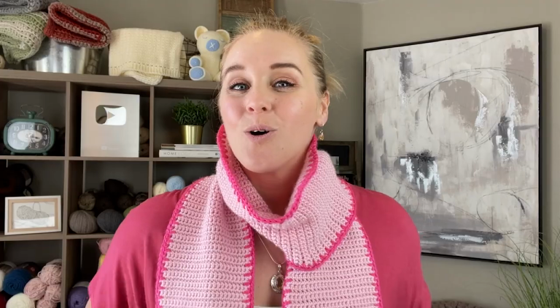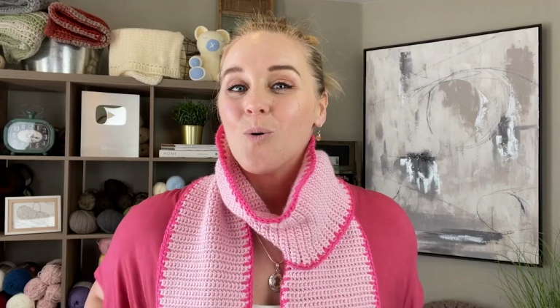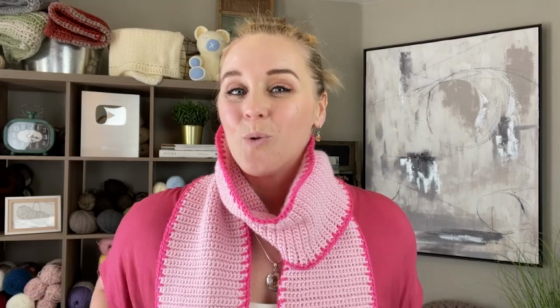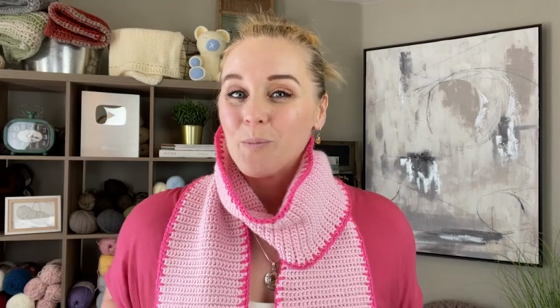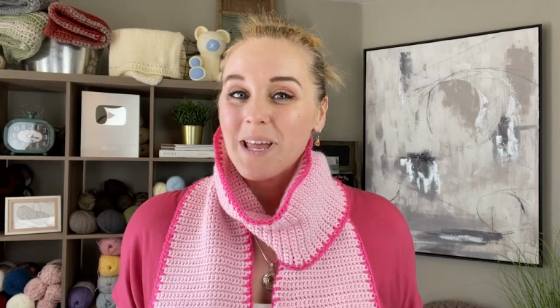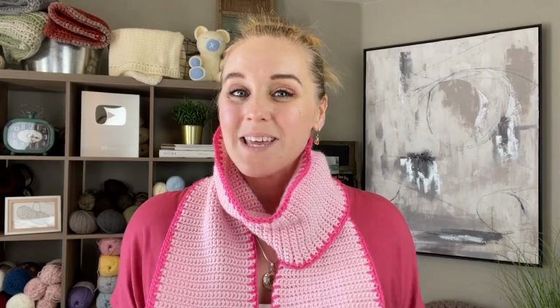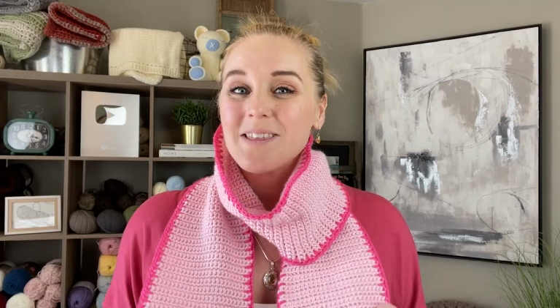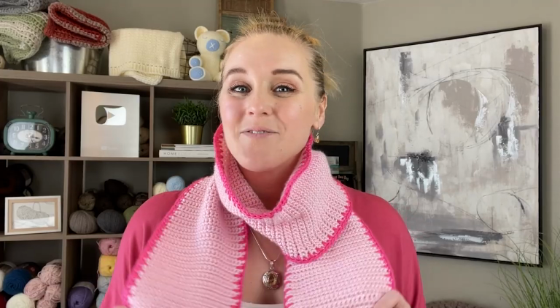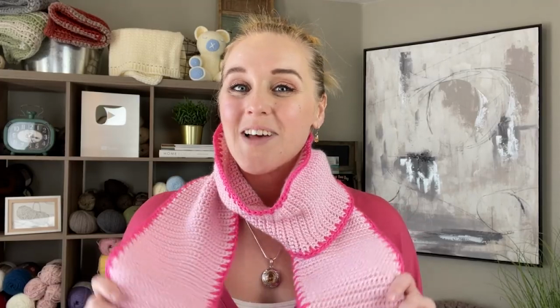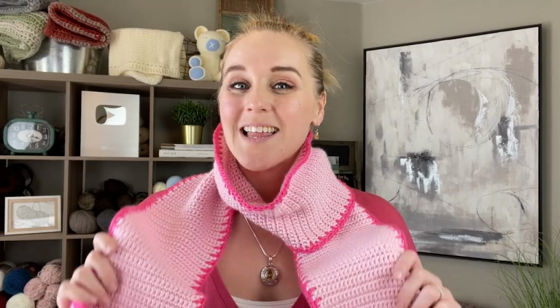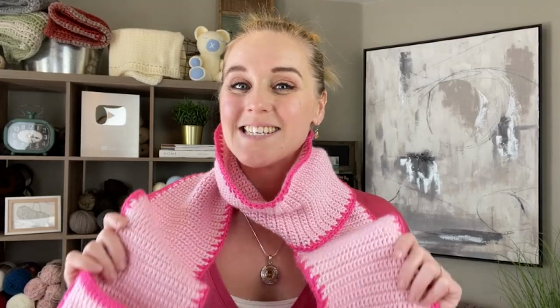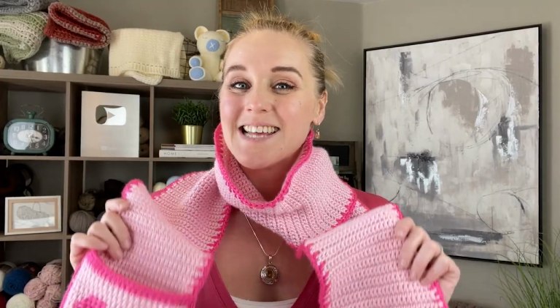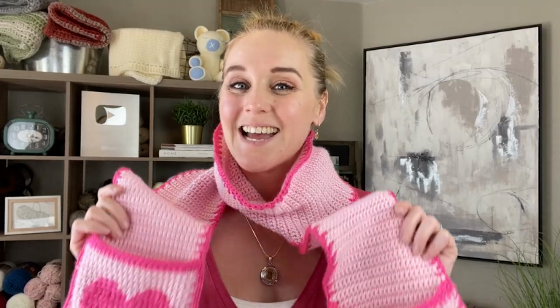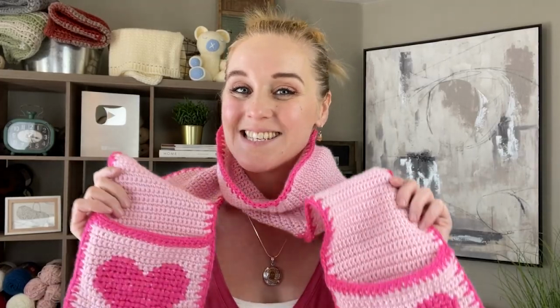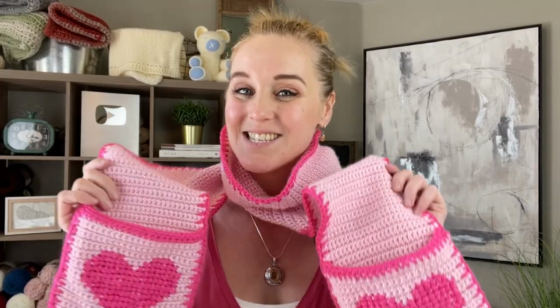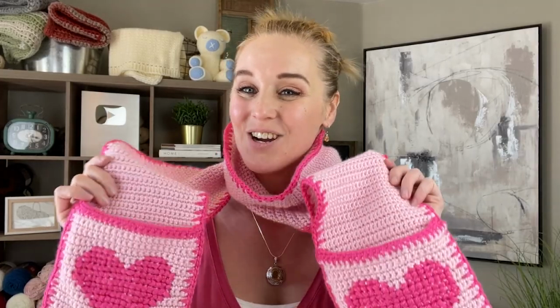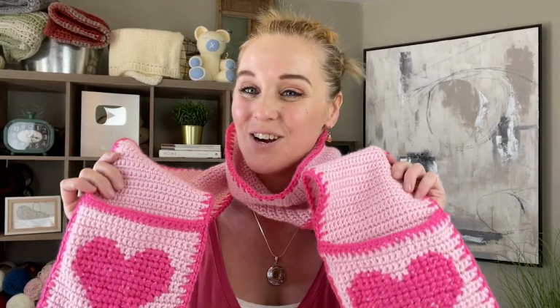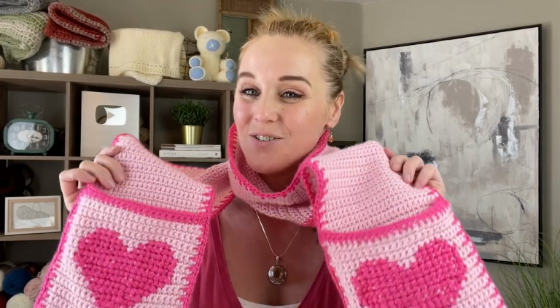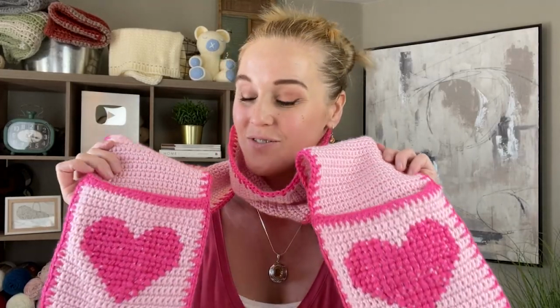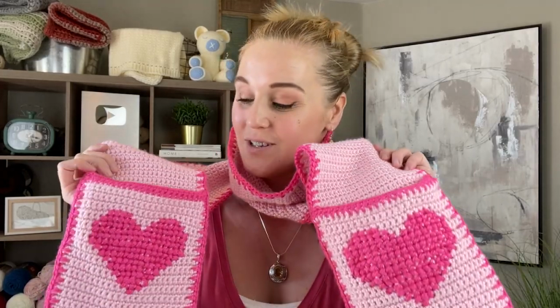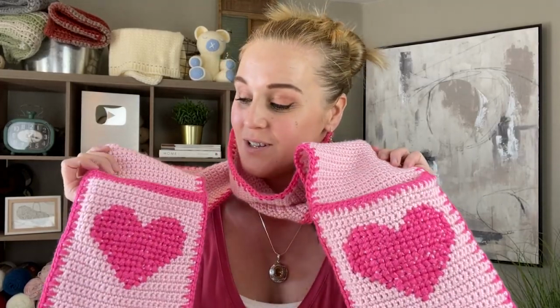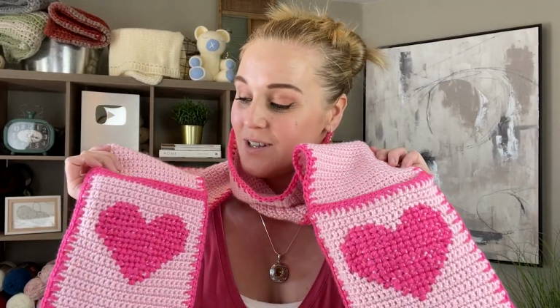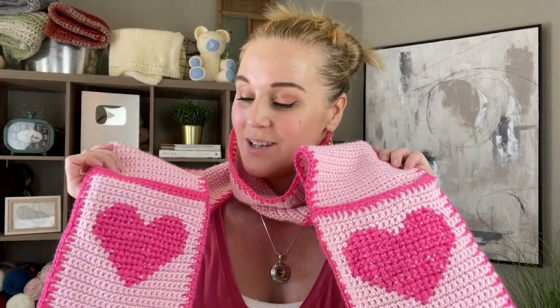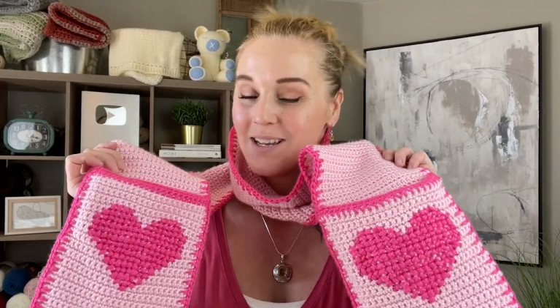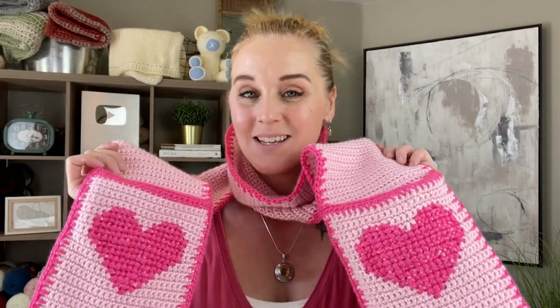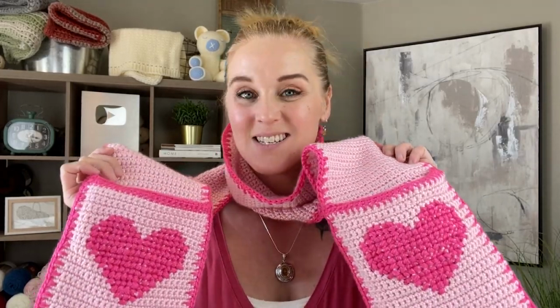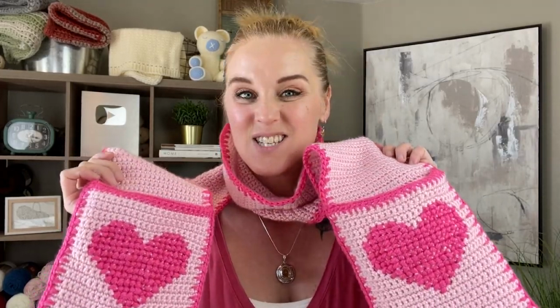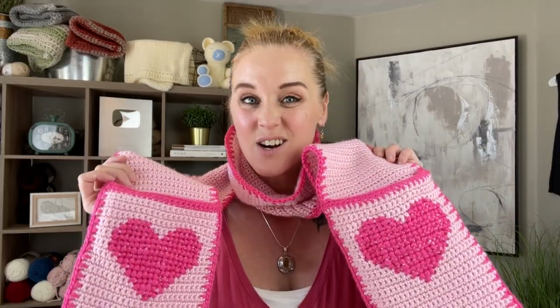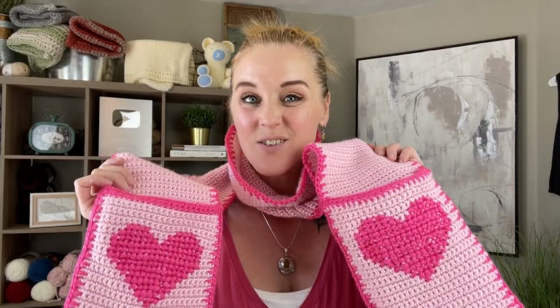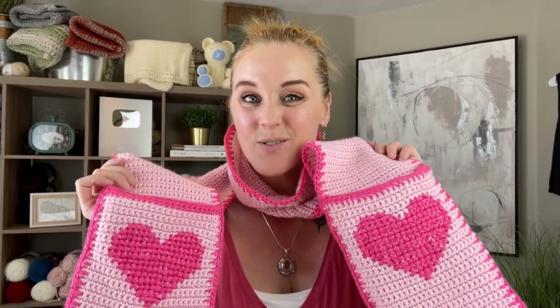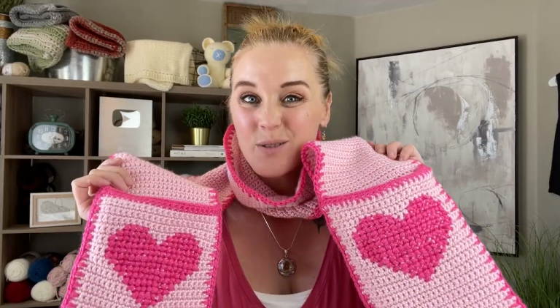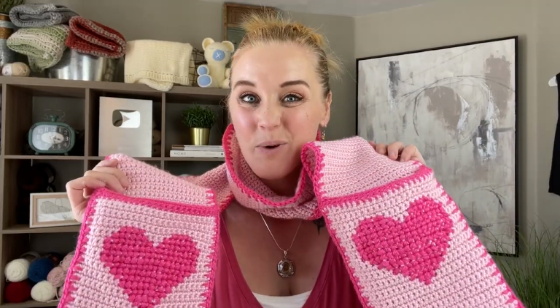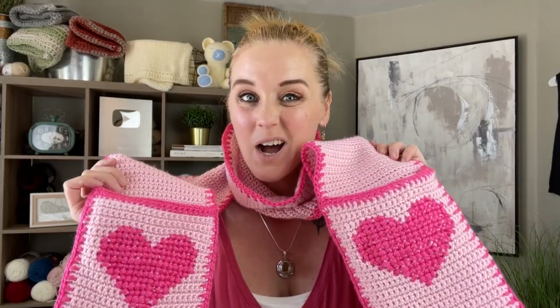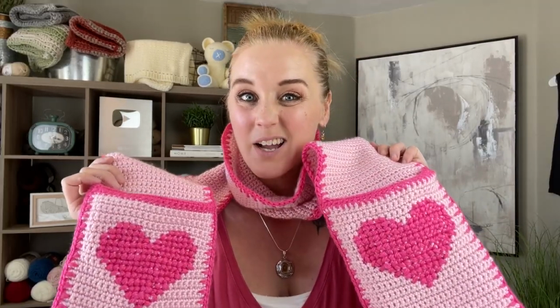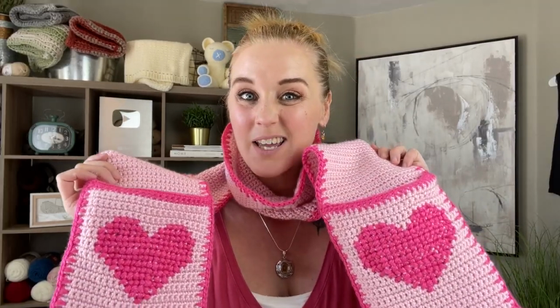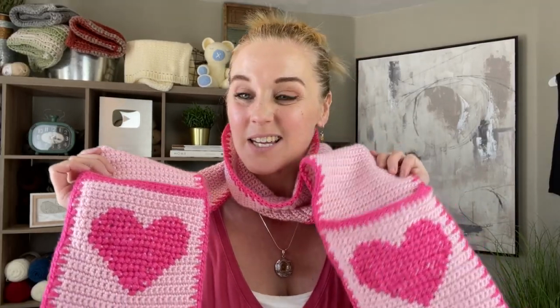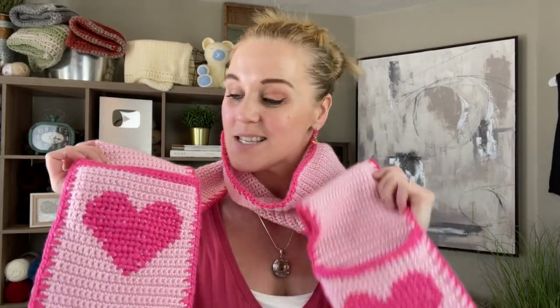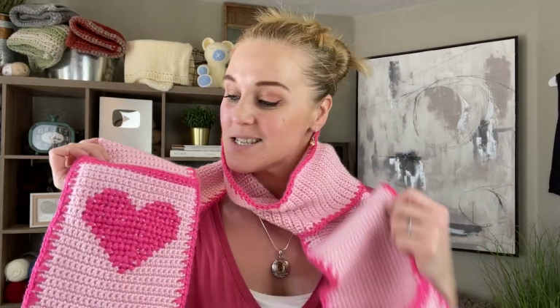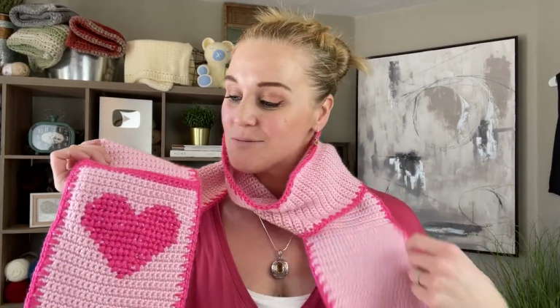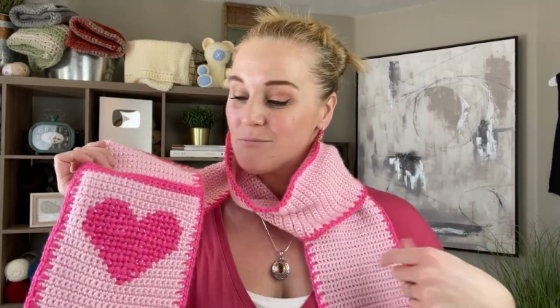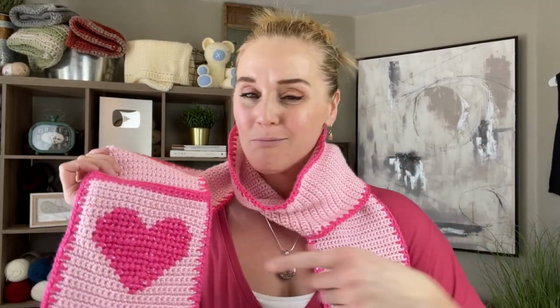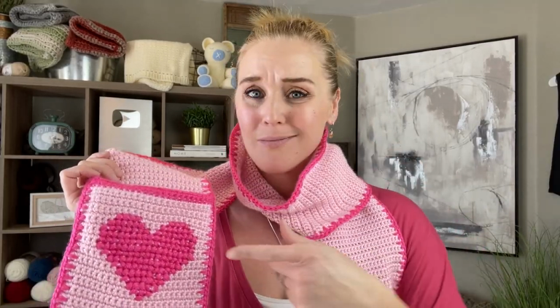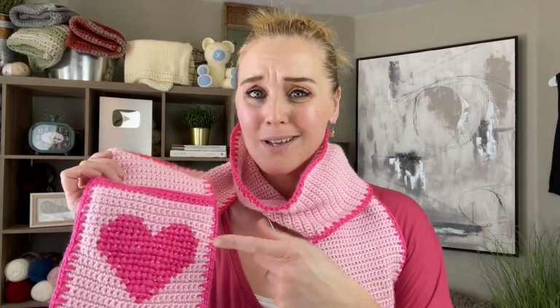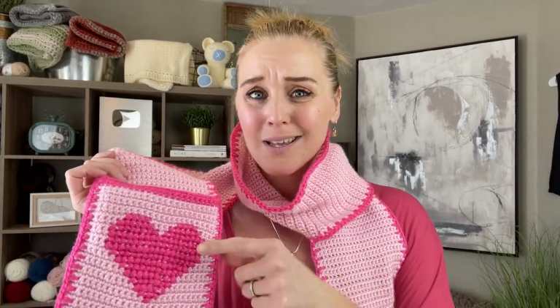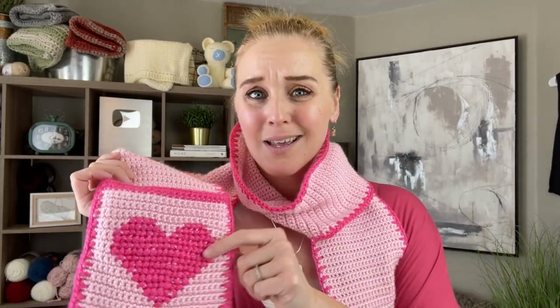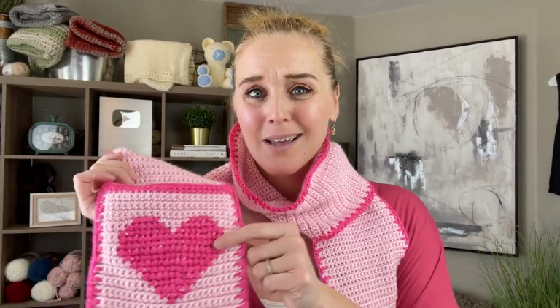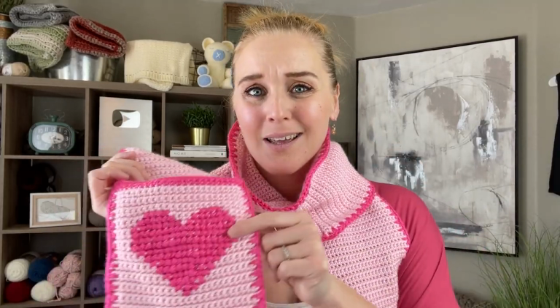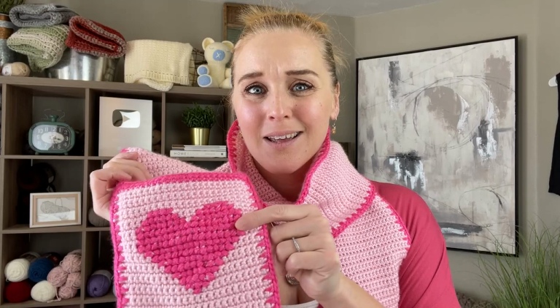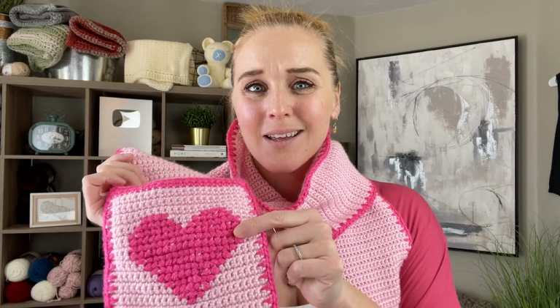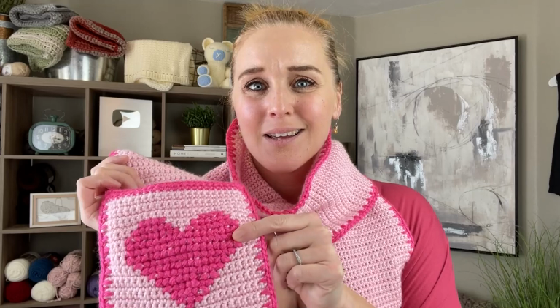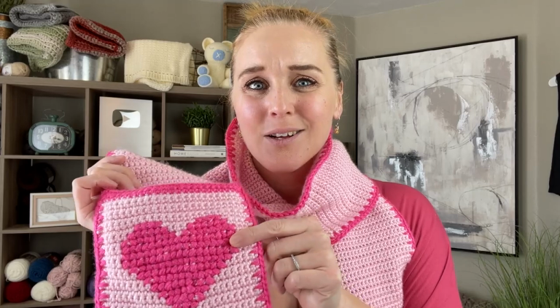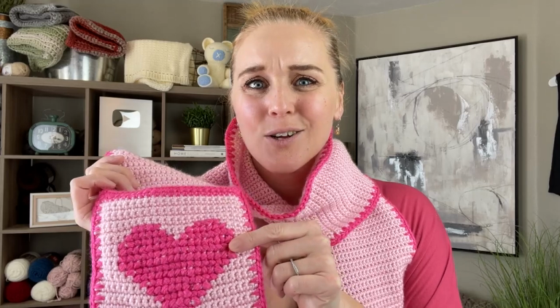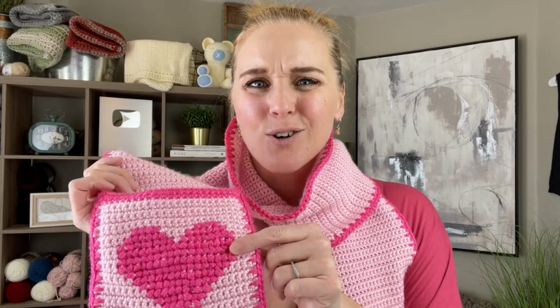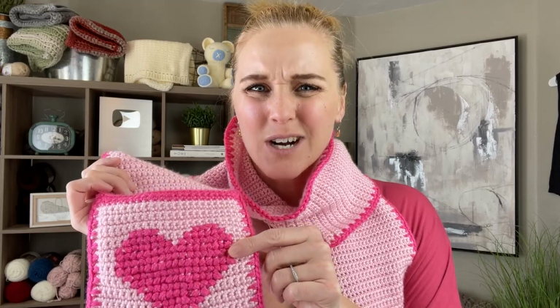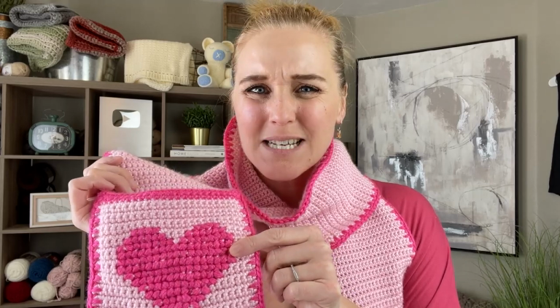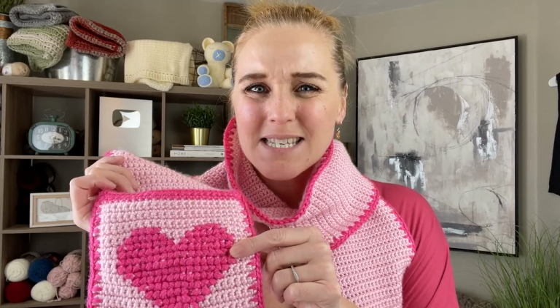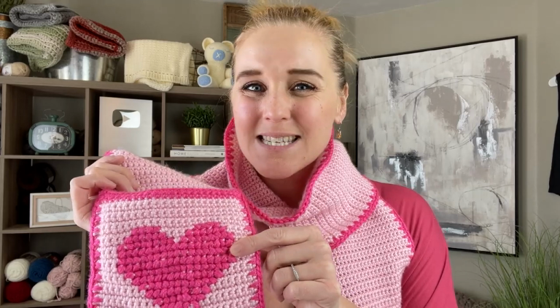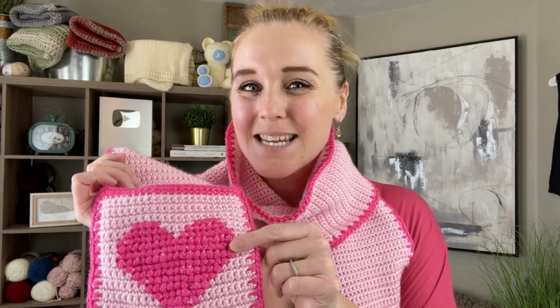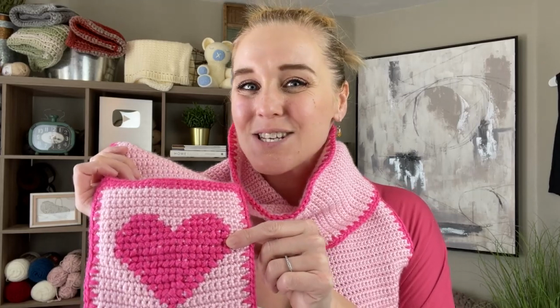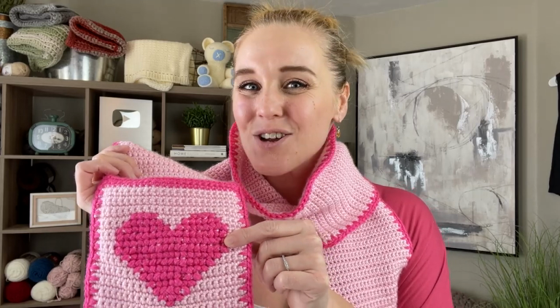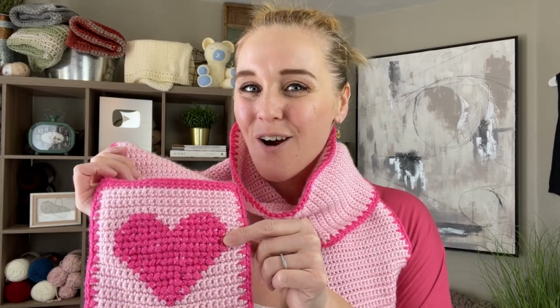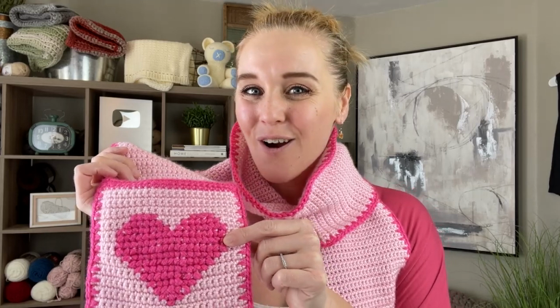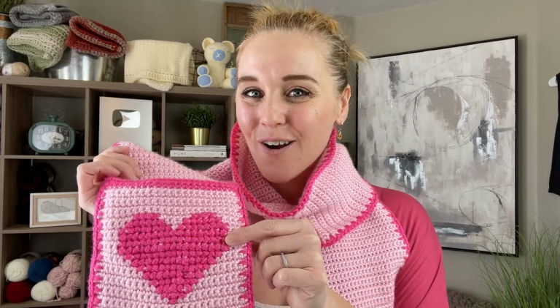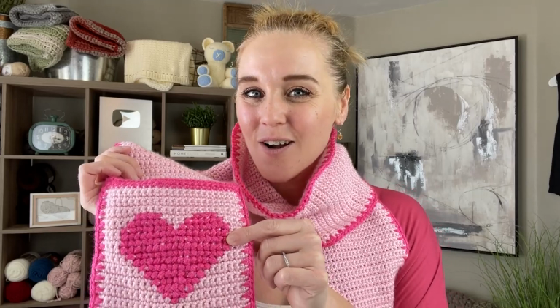We're making the valentine scarf — a scarf with pockets and a cross stitch heart.